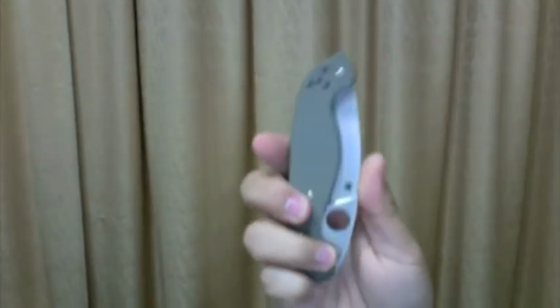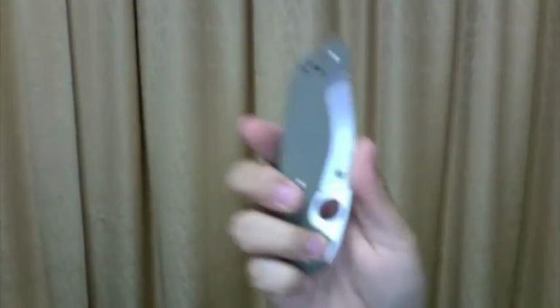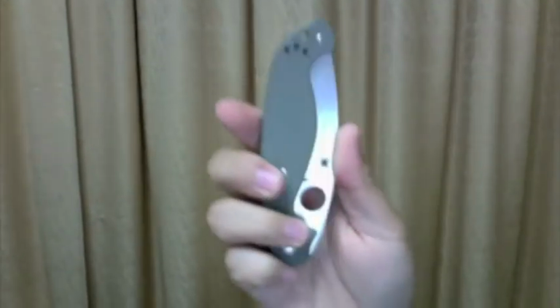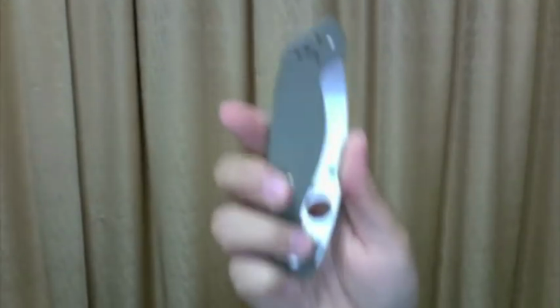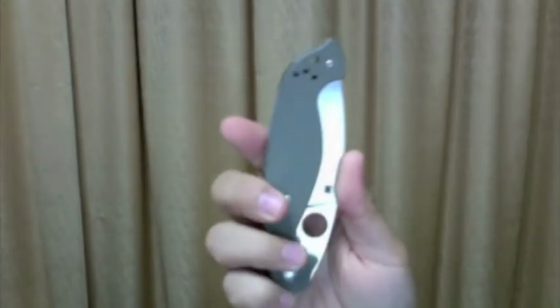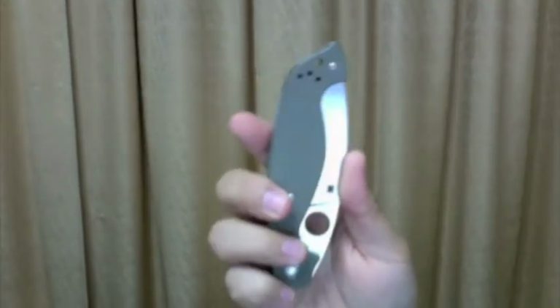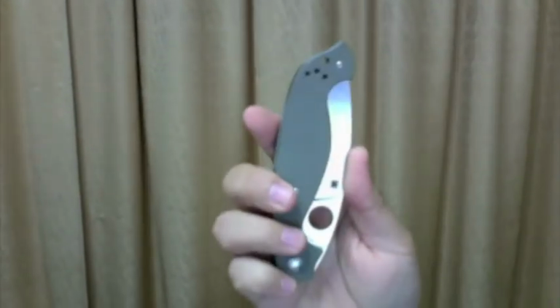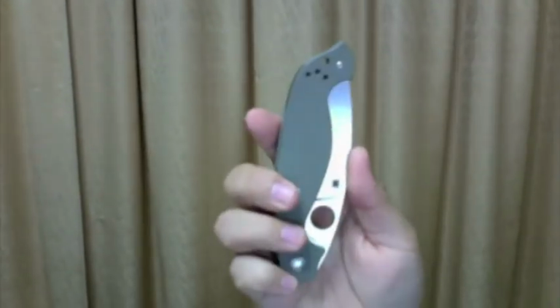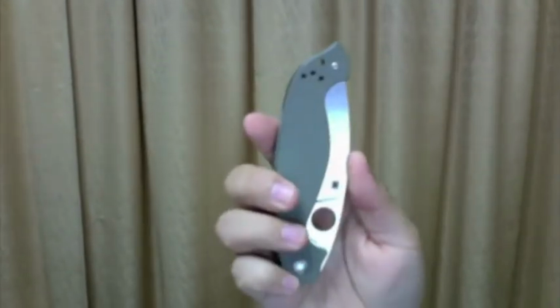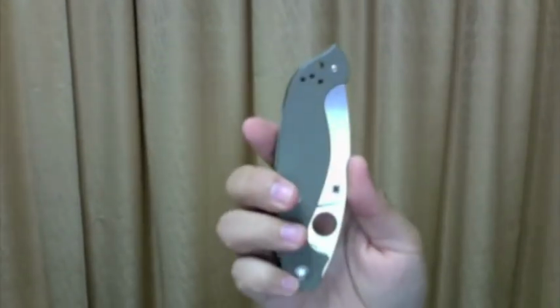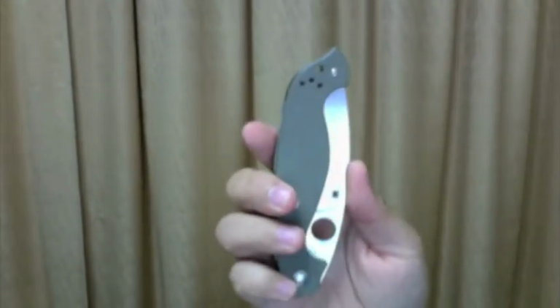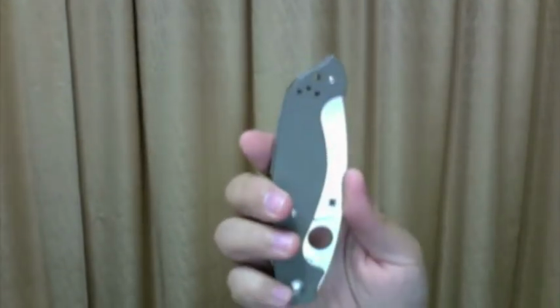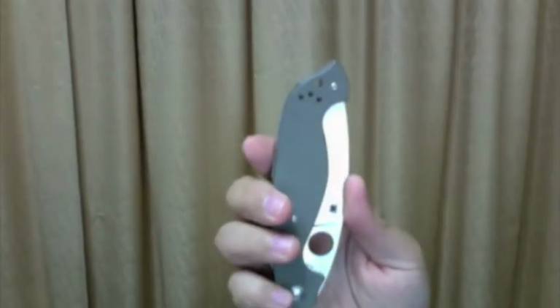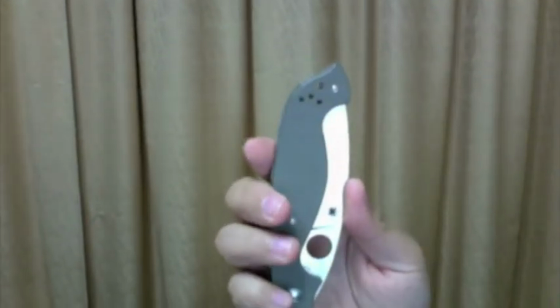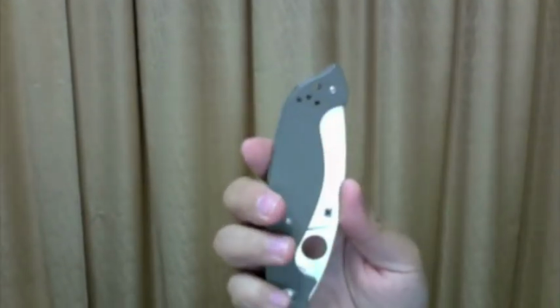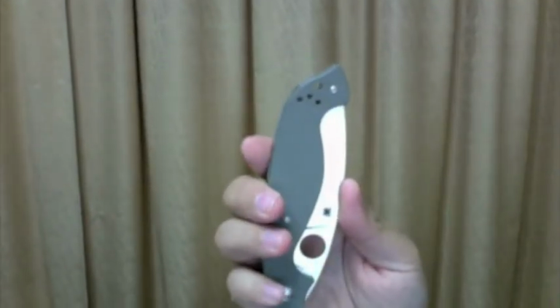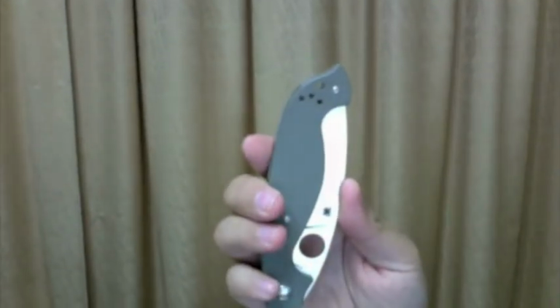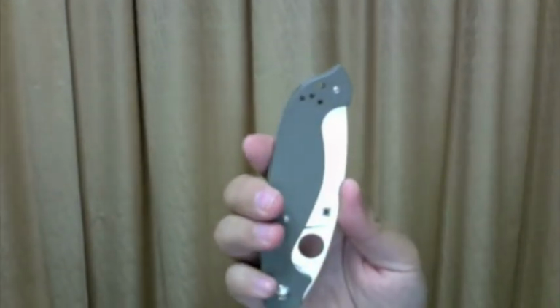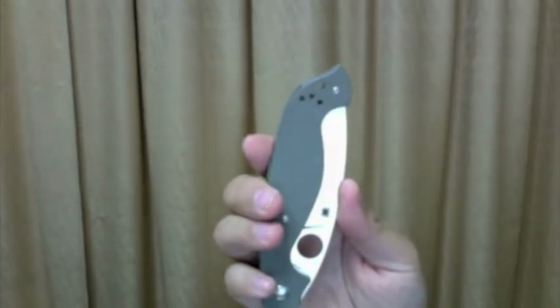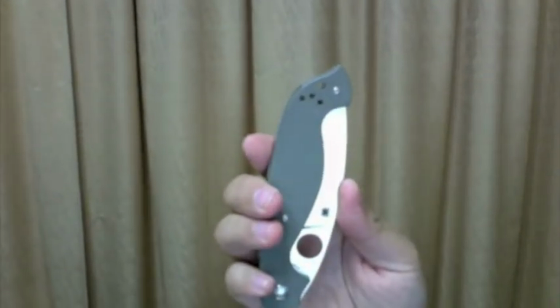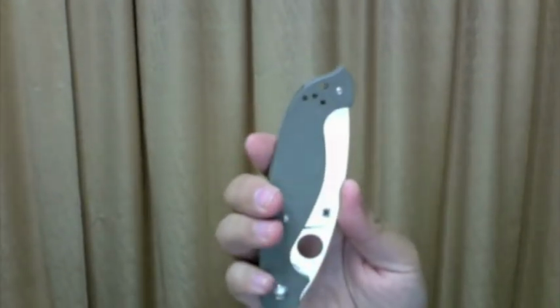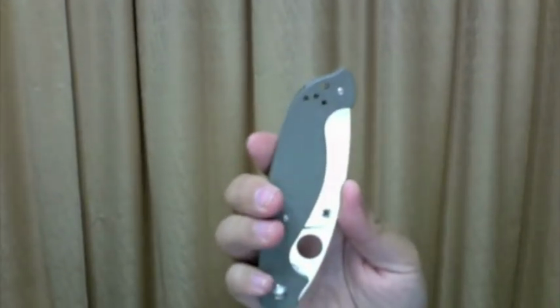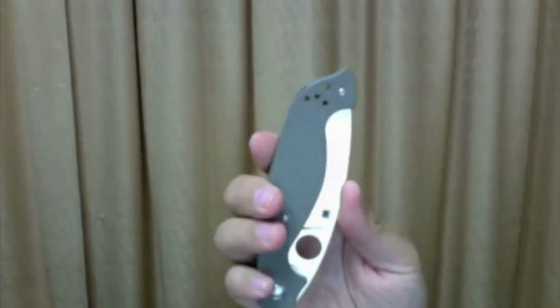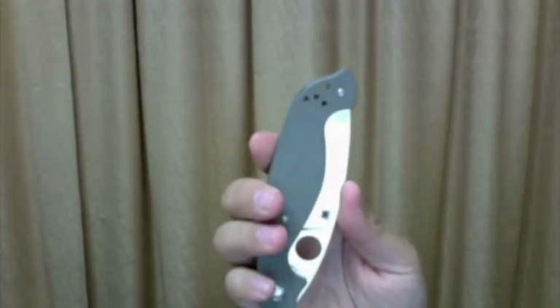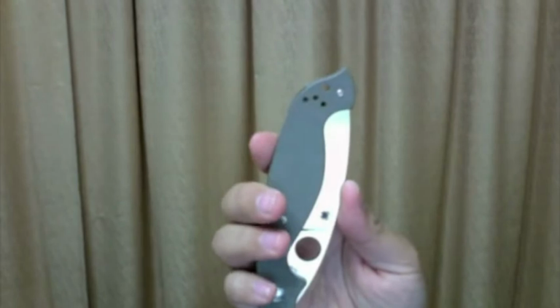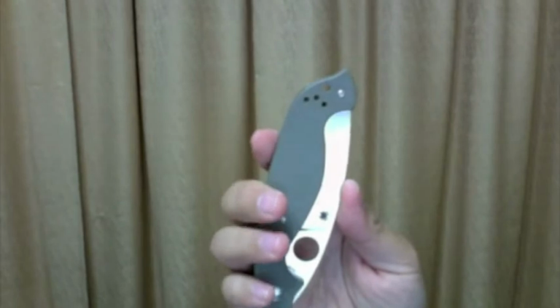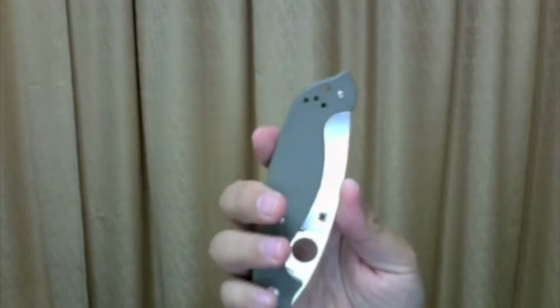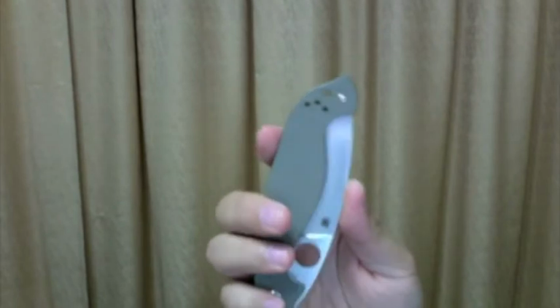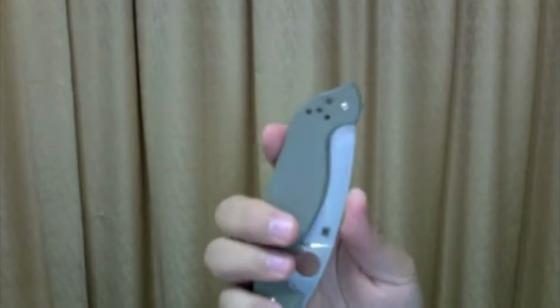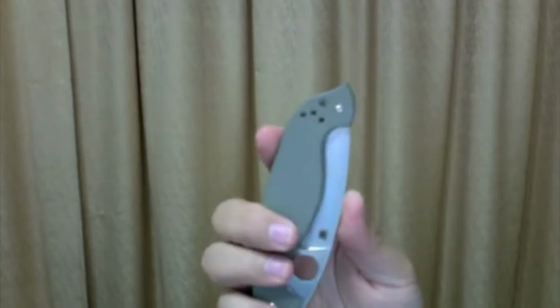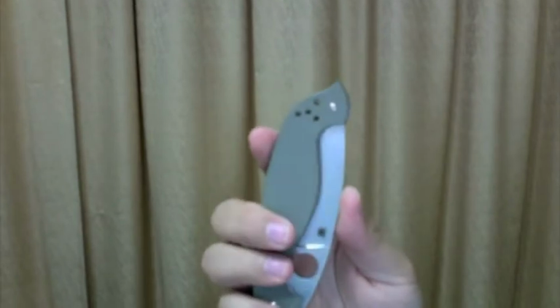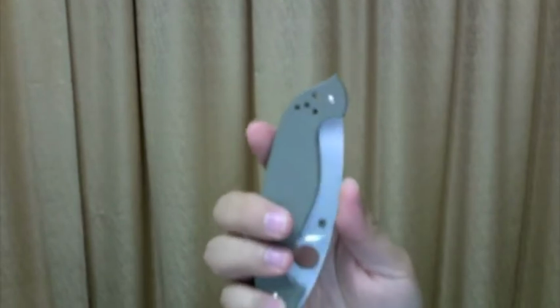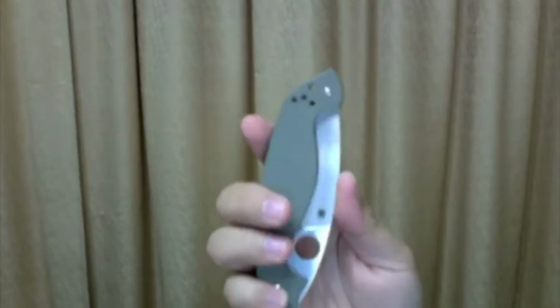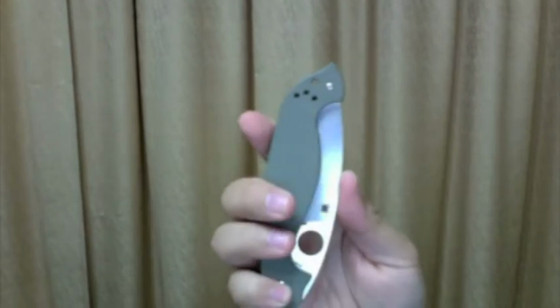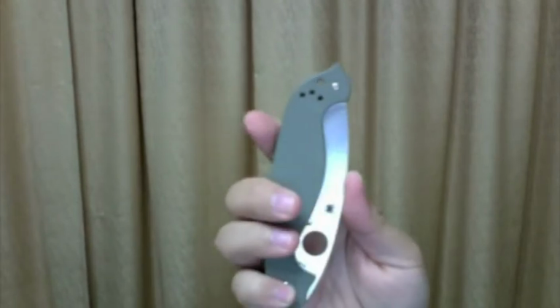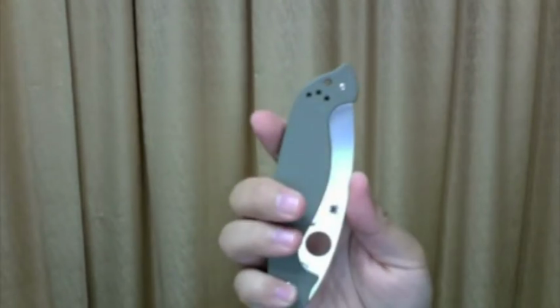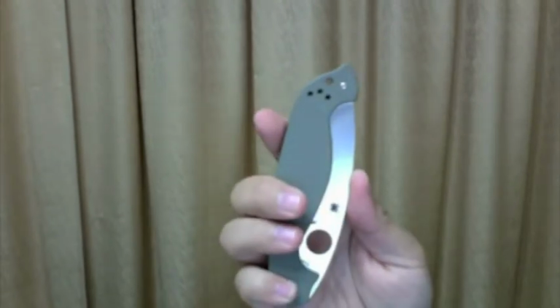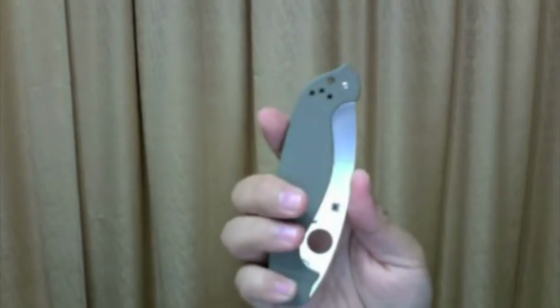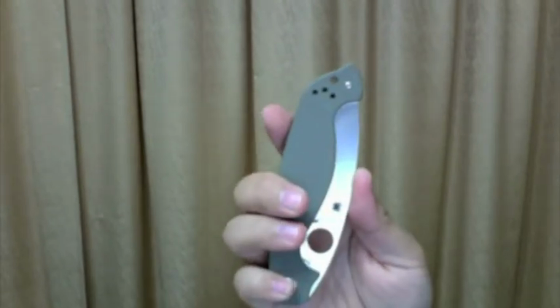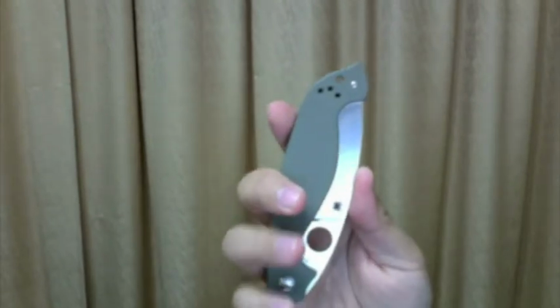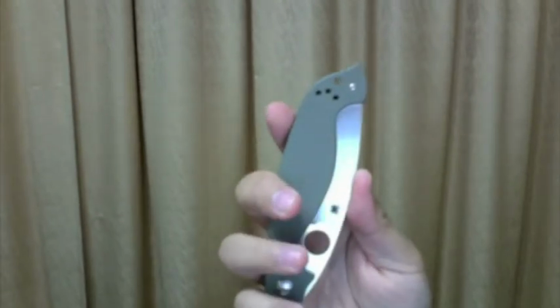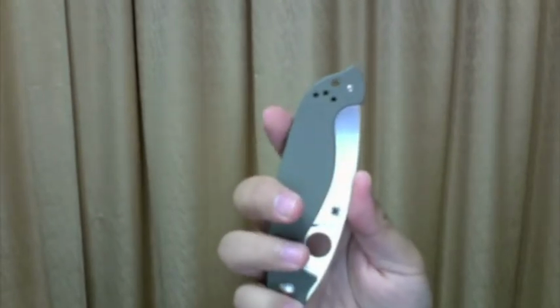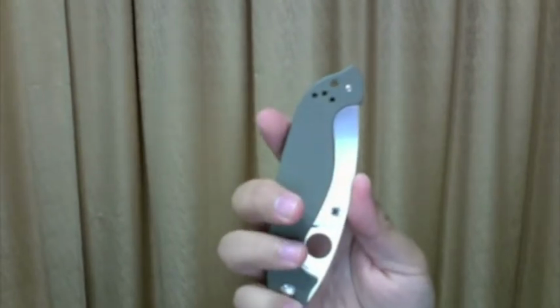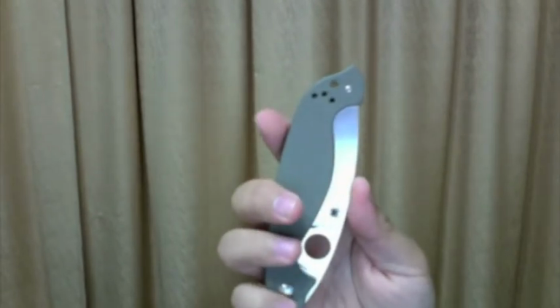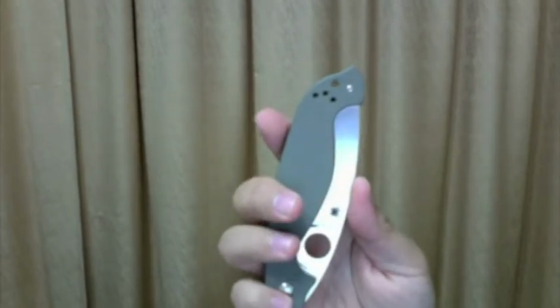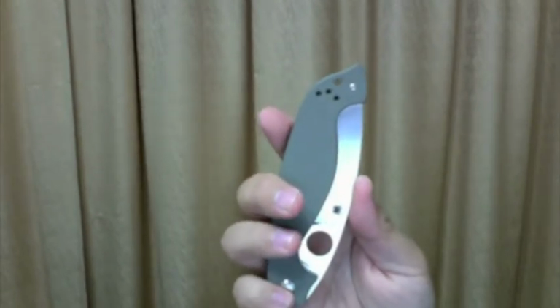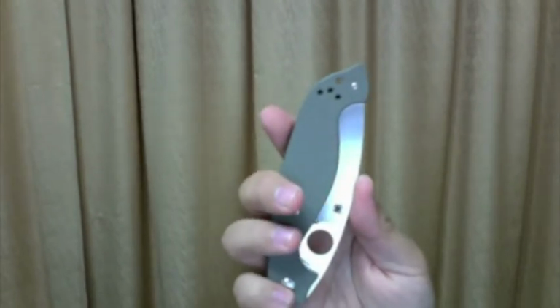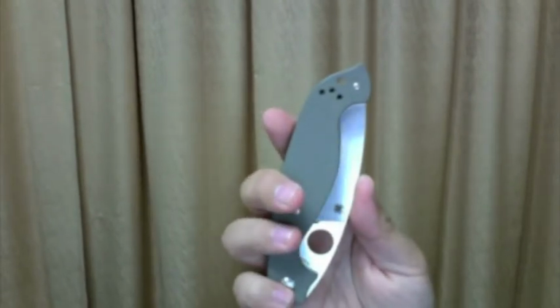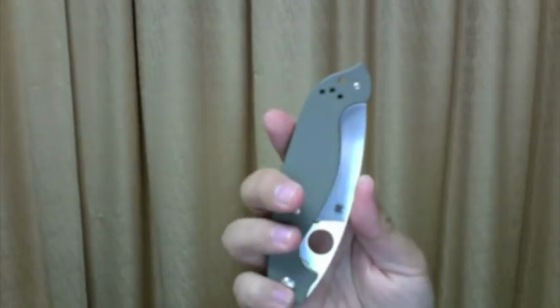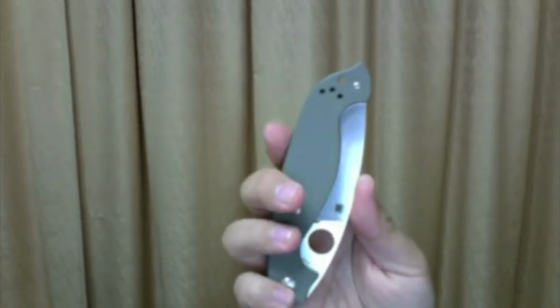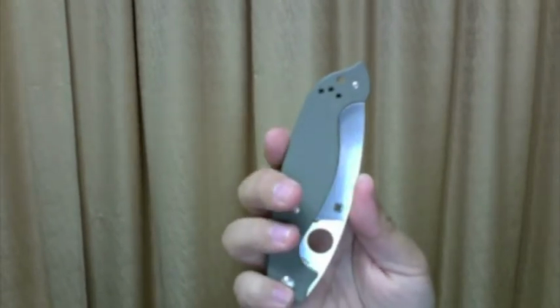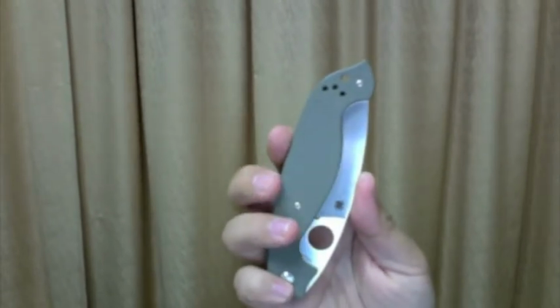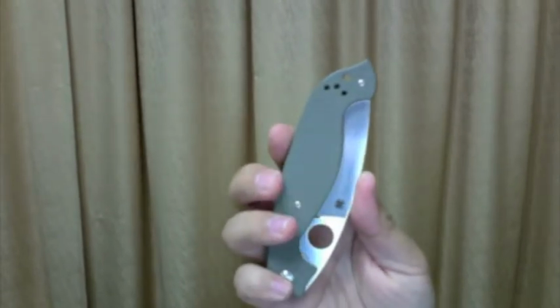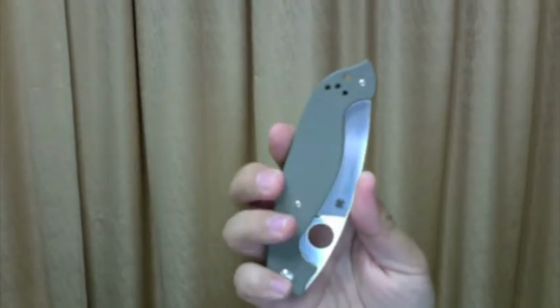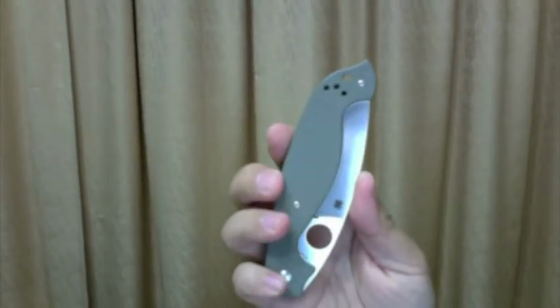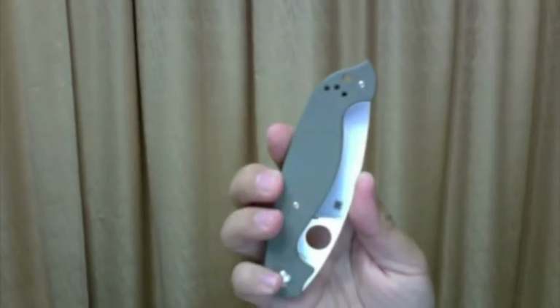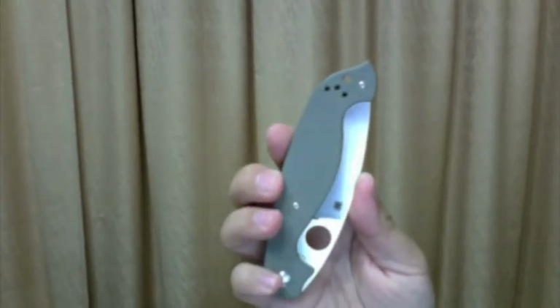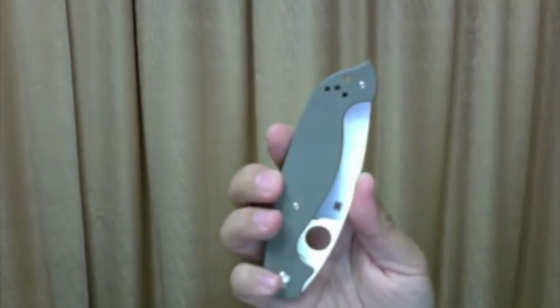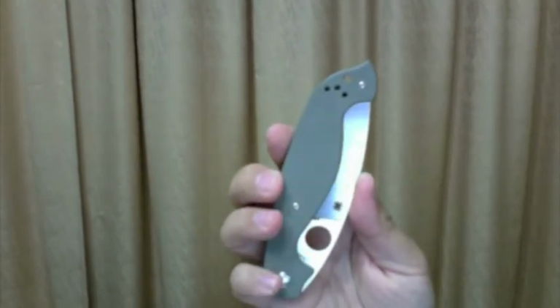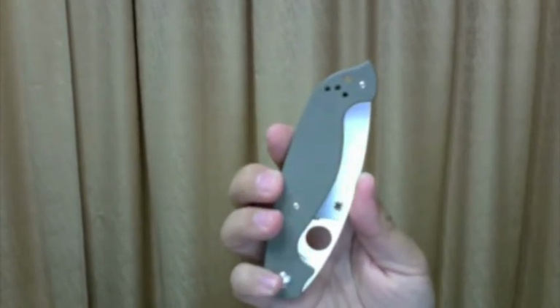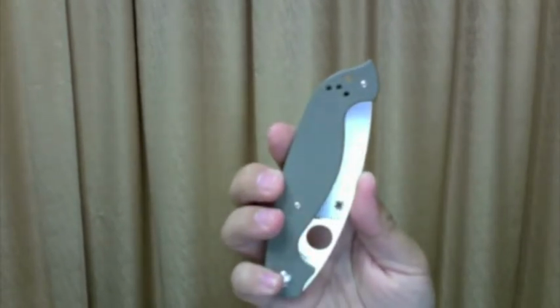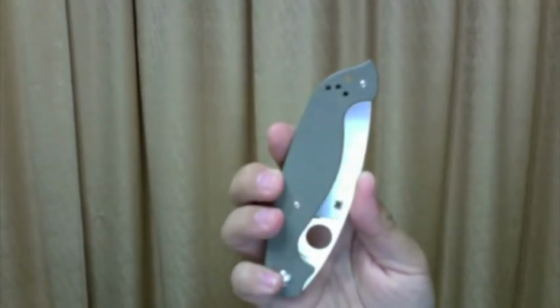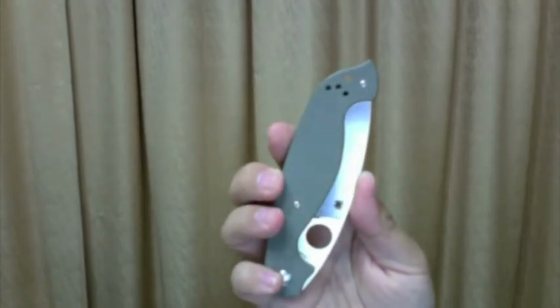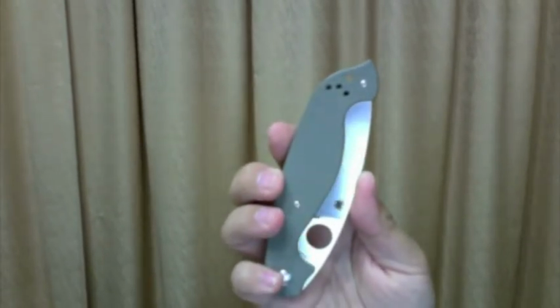Hi guys, I'm going to share with you some points of view of this knife. It's called the Baron by Spyderco.